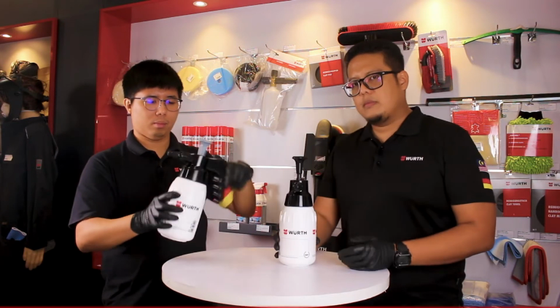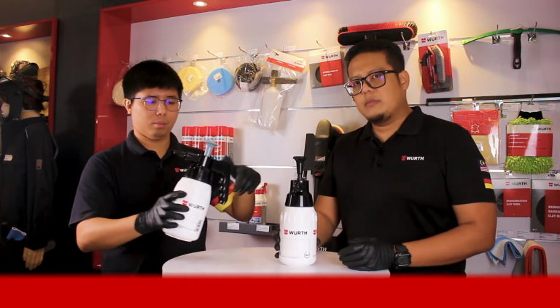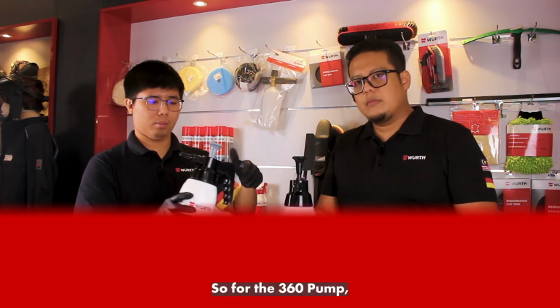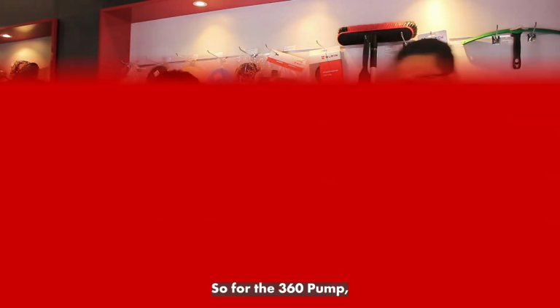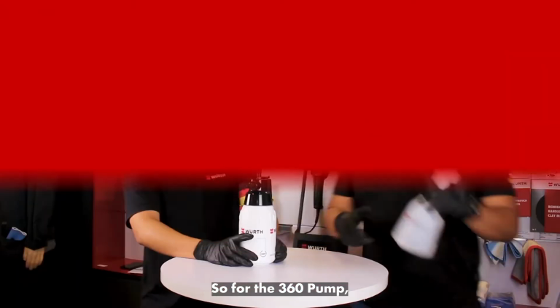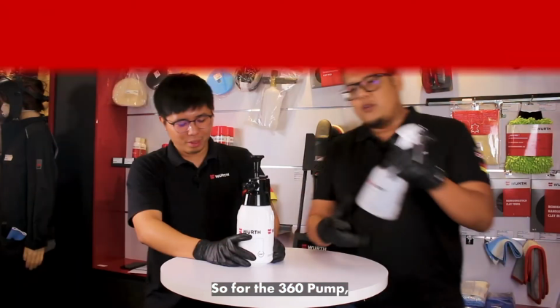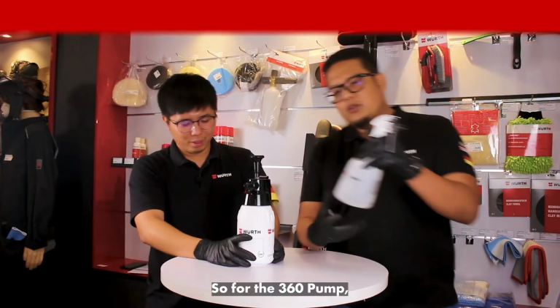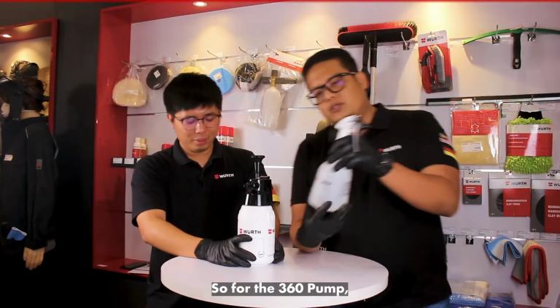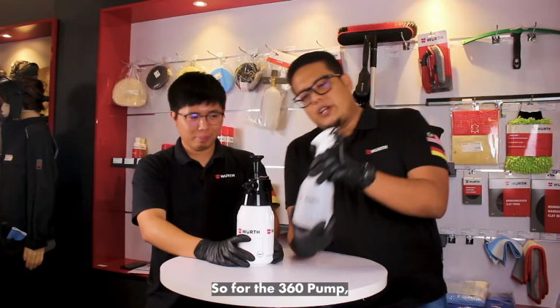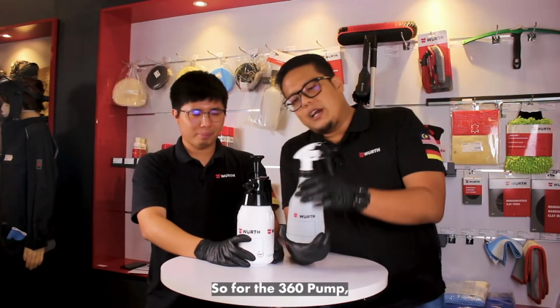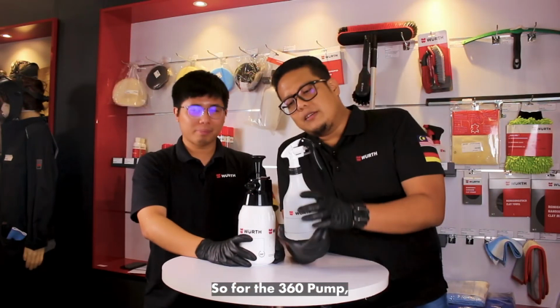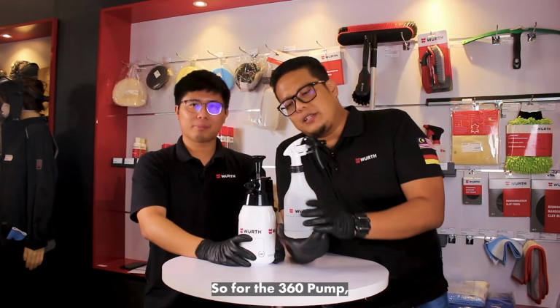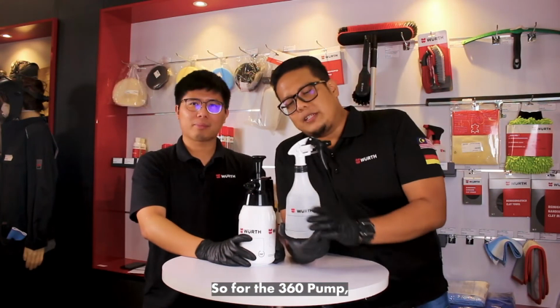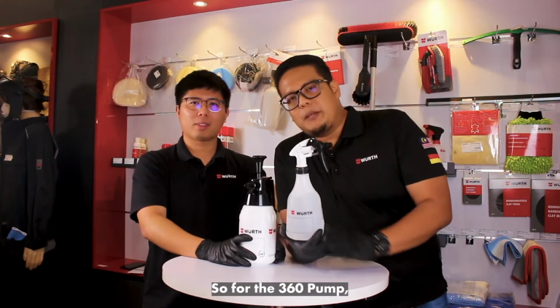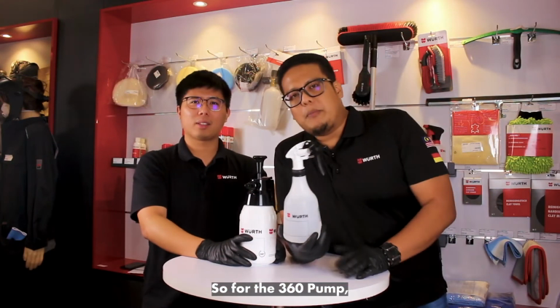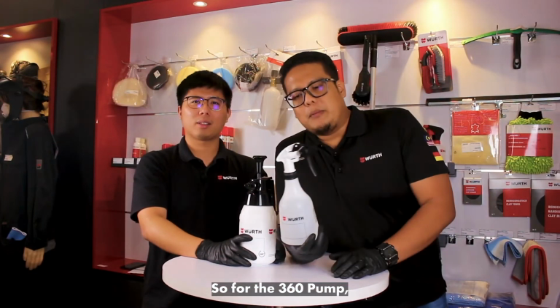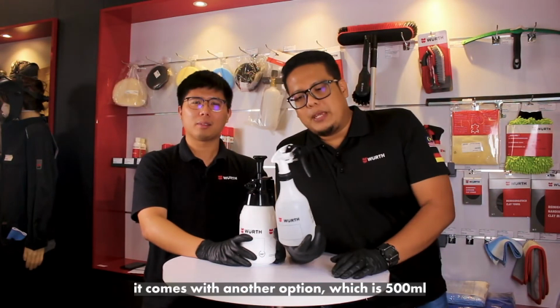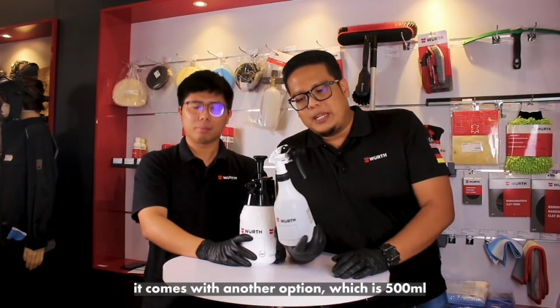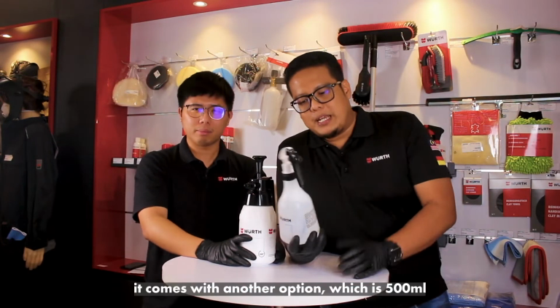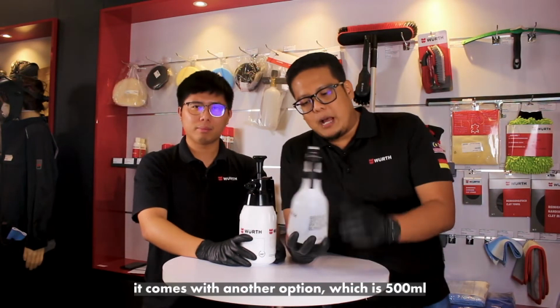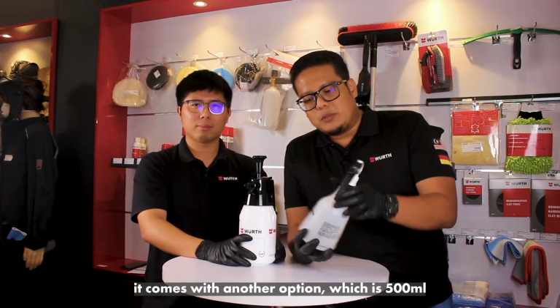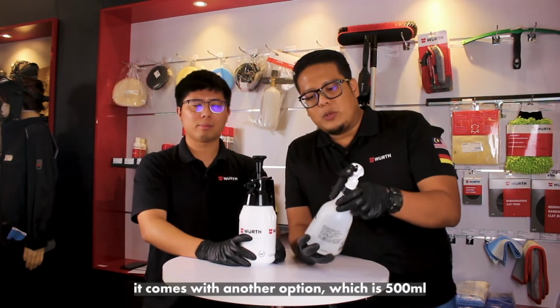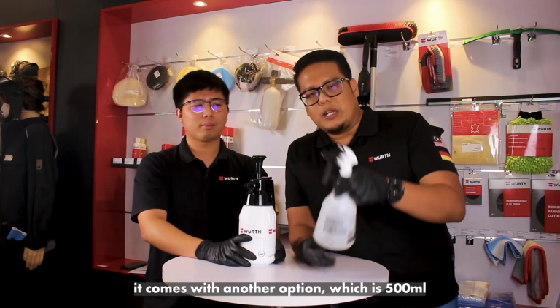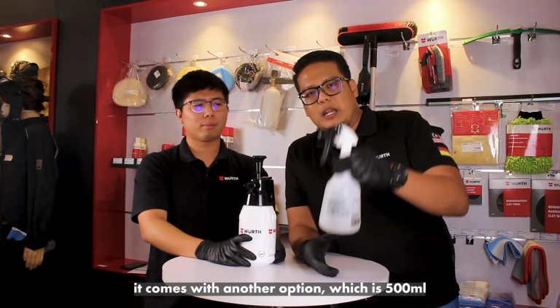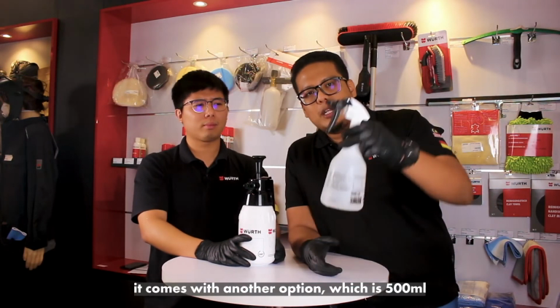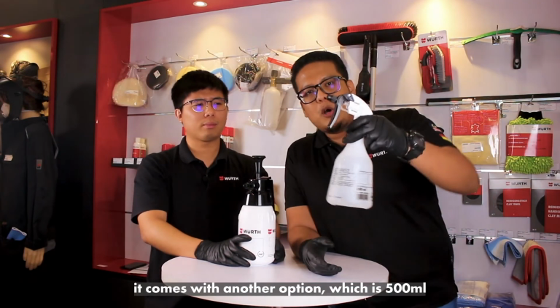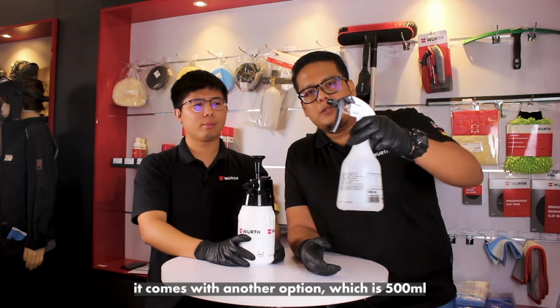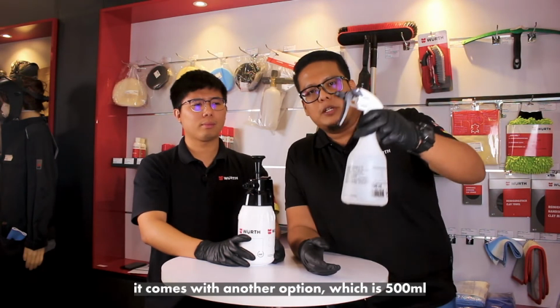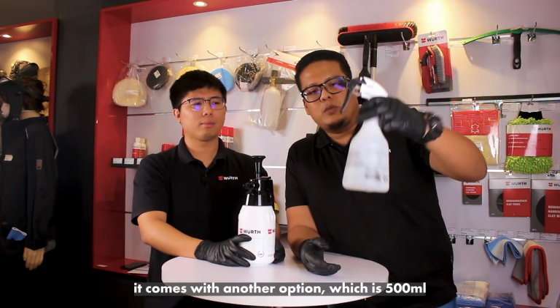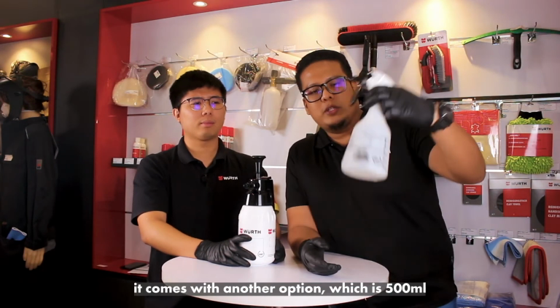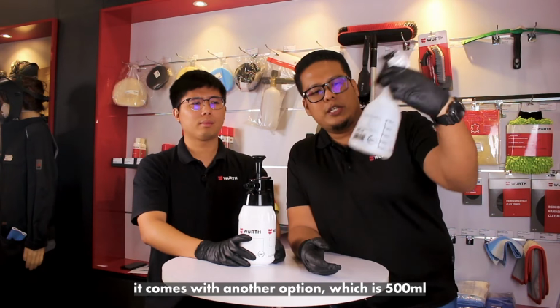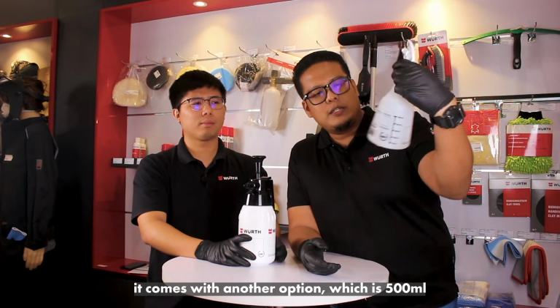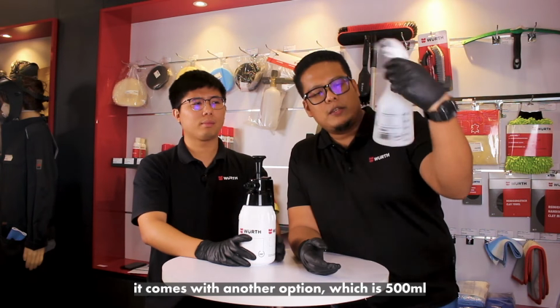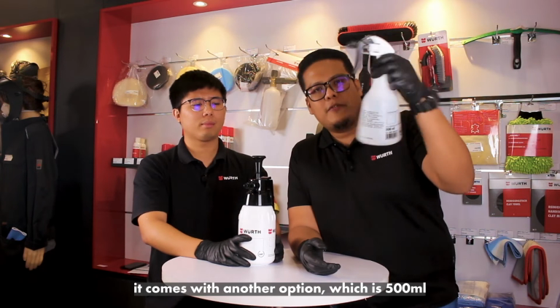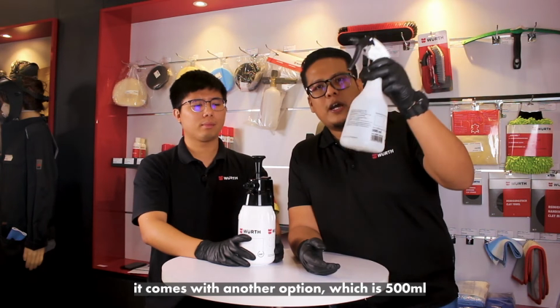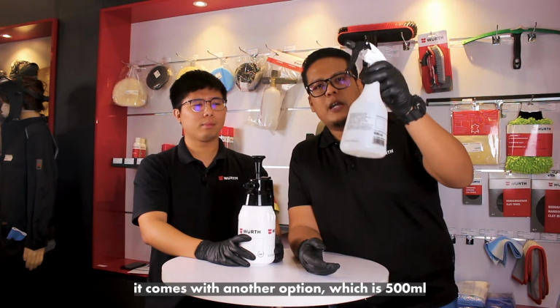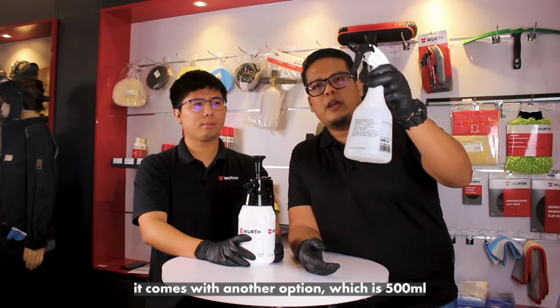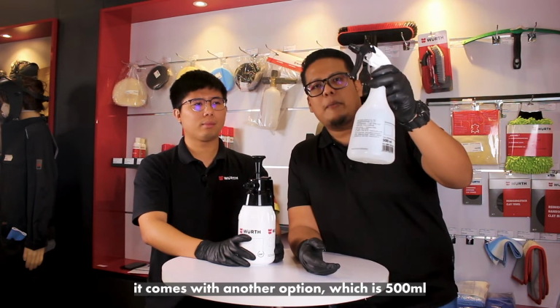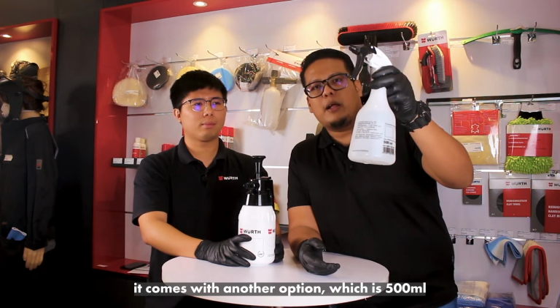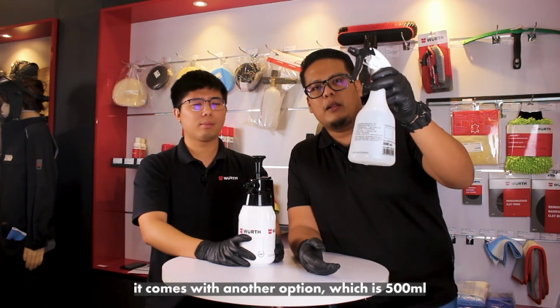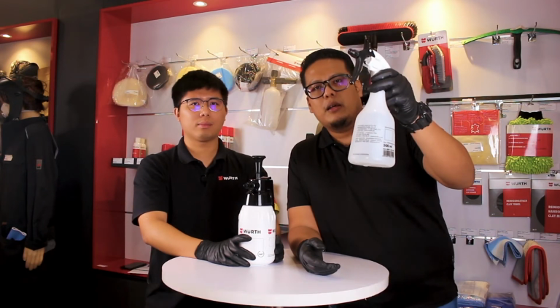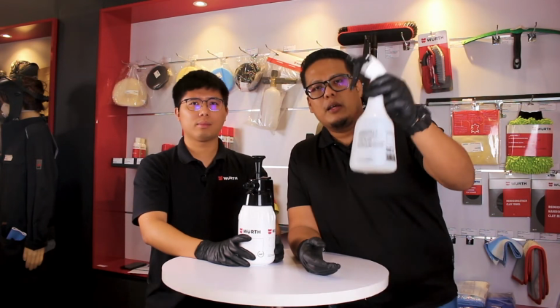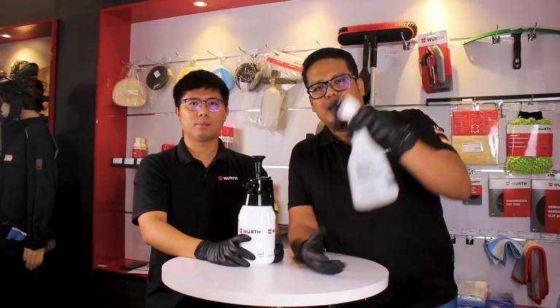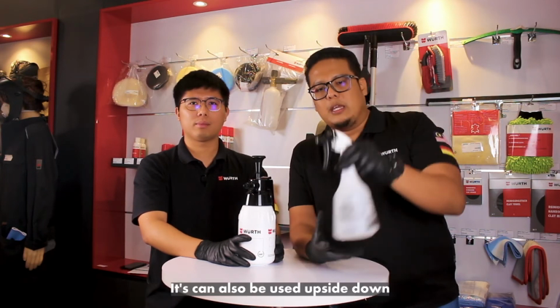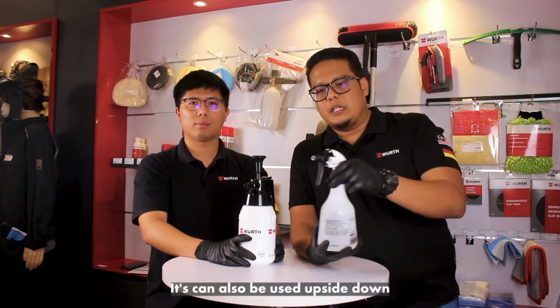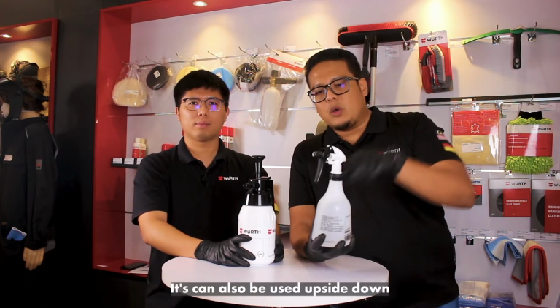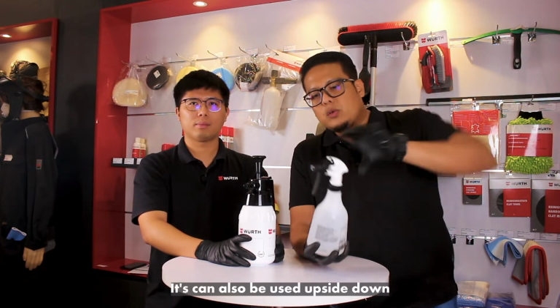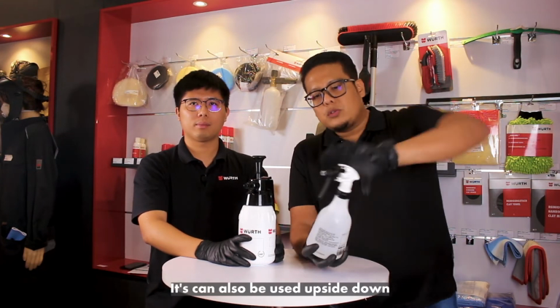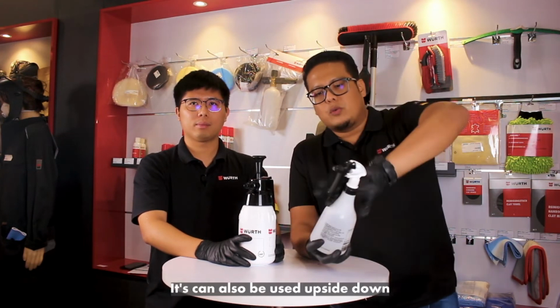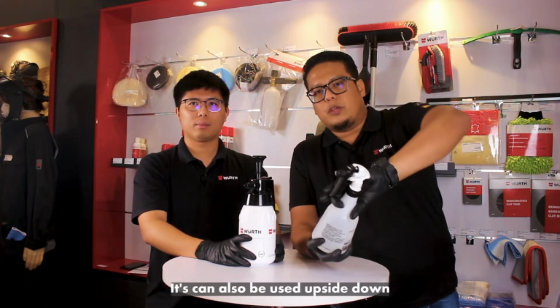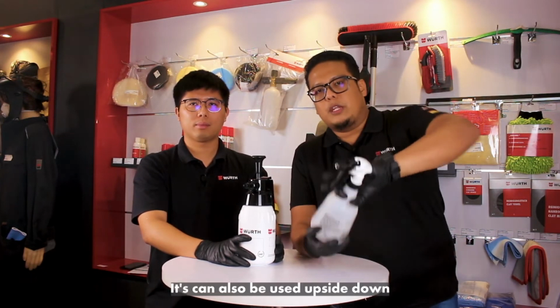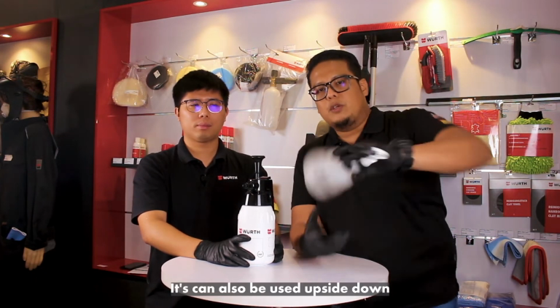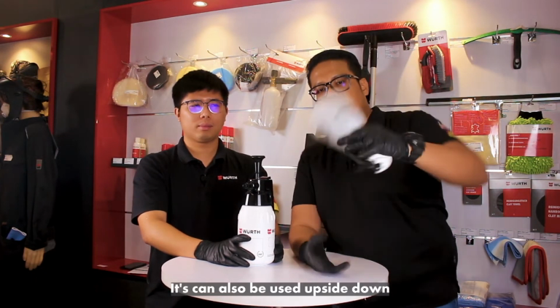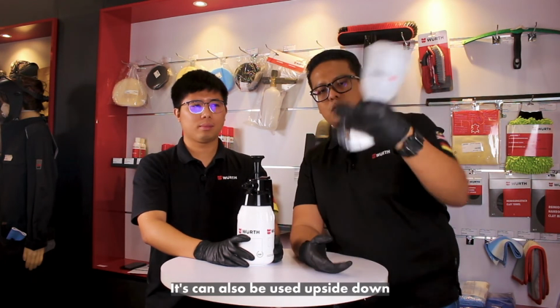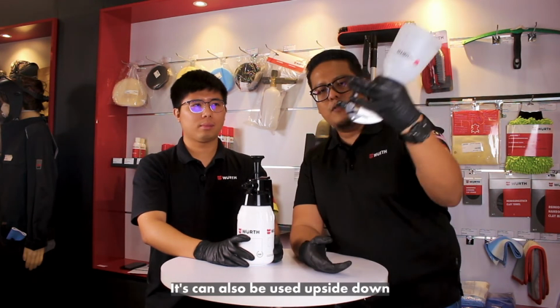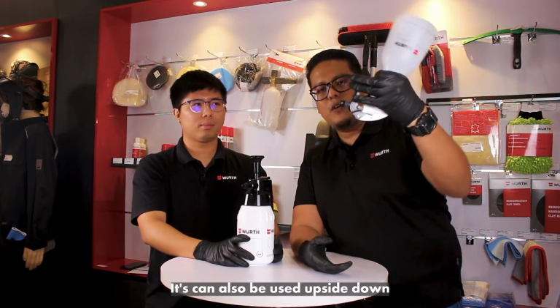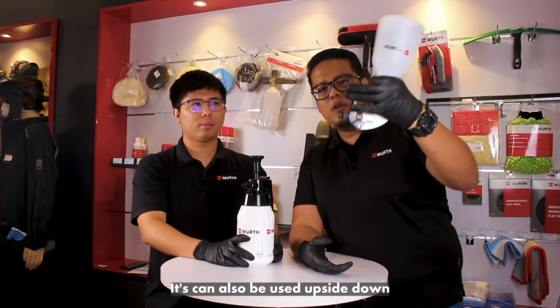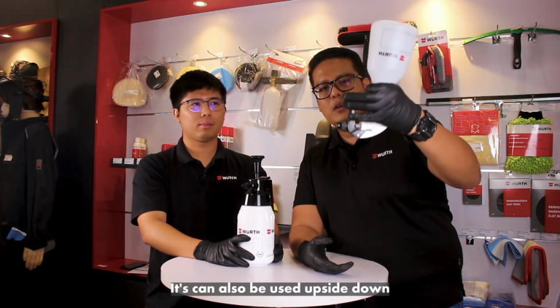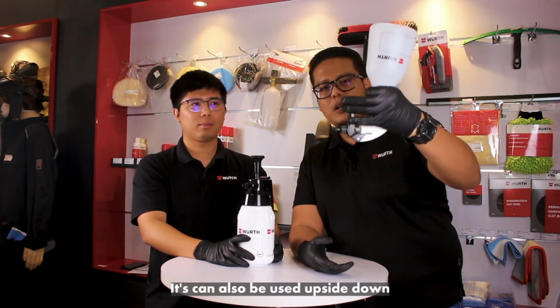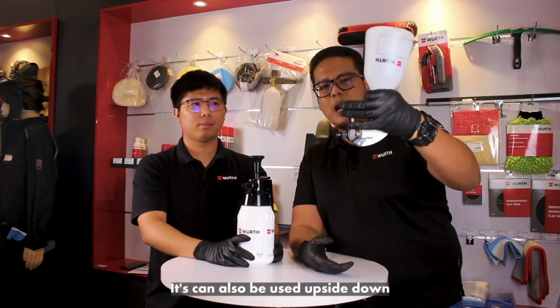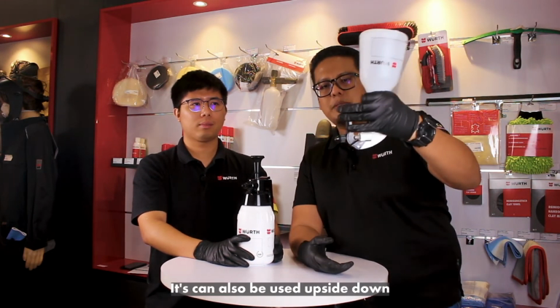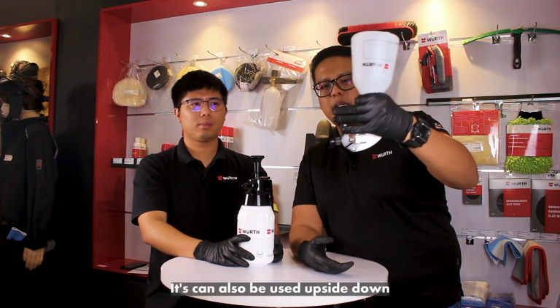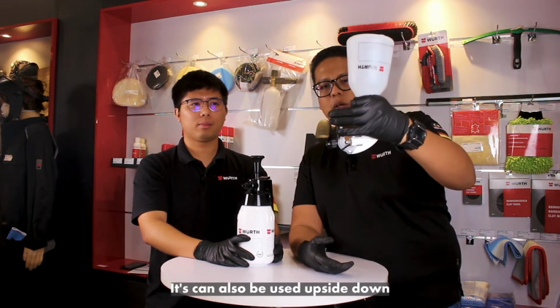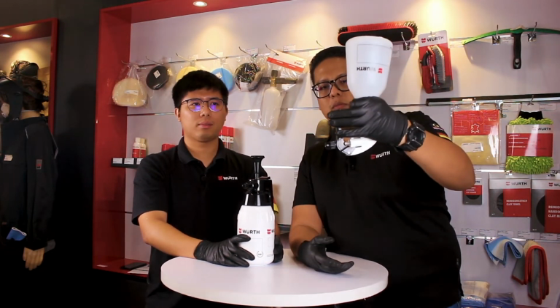For the 360 pump, it comes with another option which is 500 ml. It can also be used upside down.